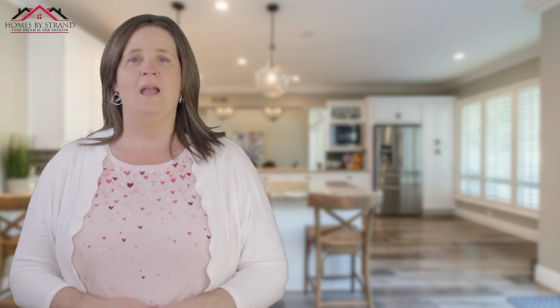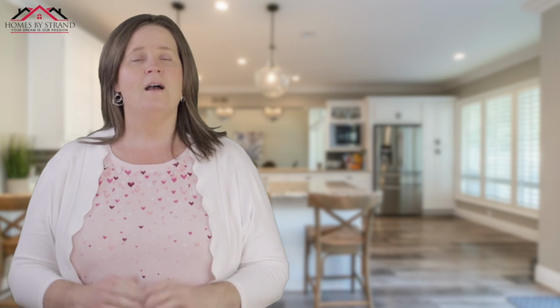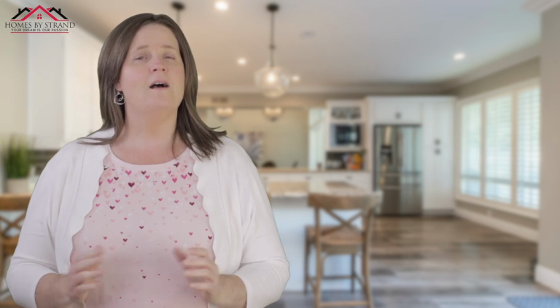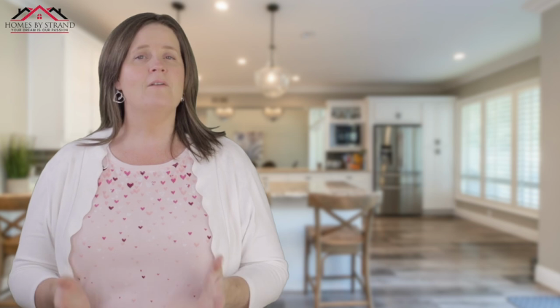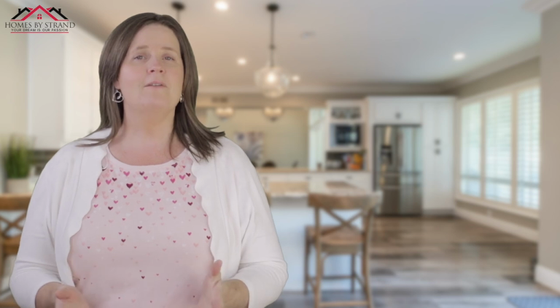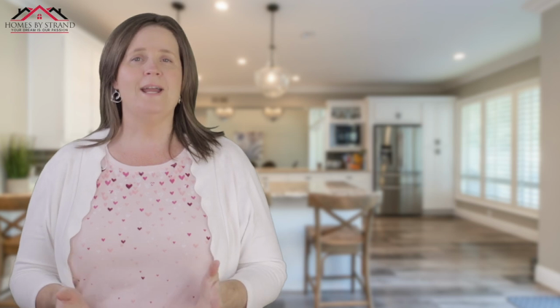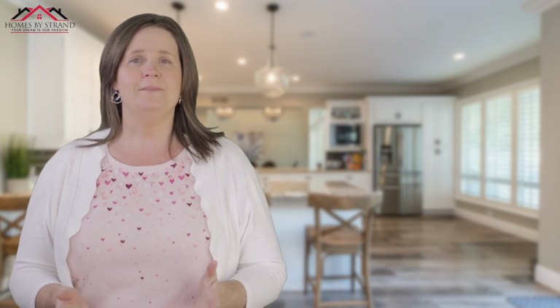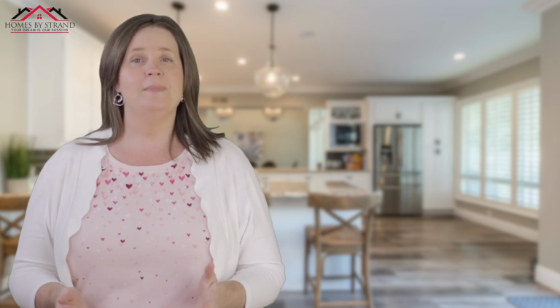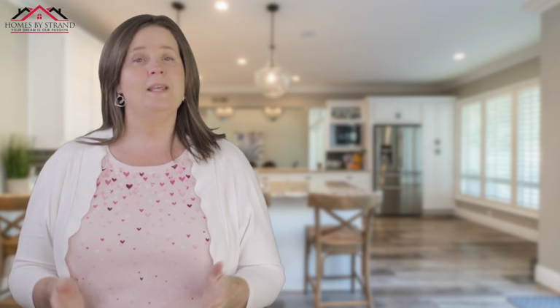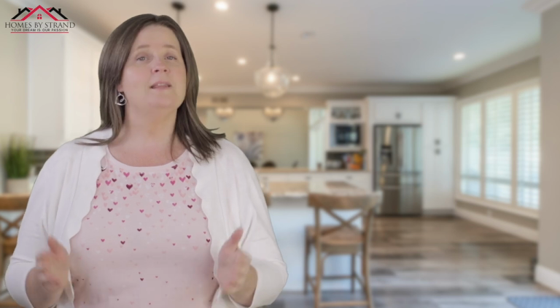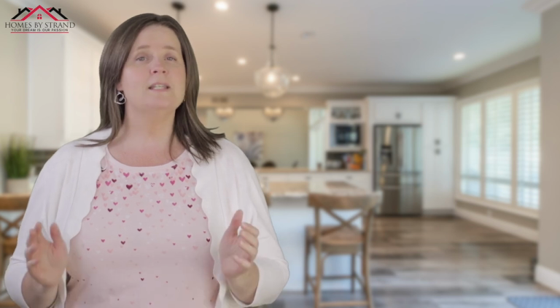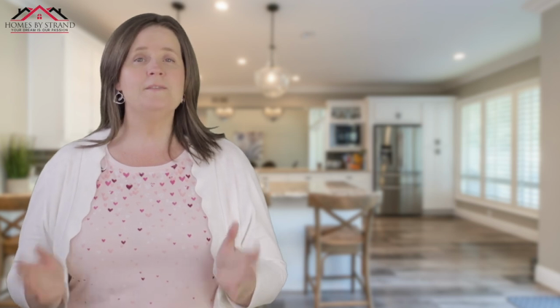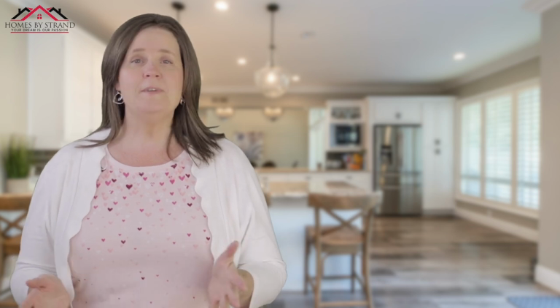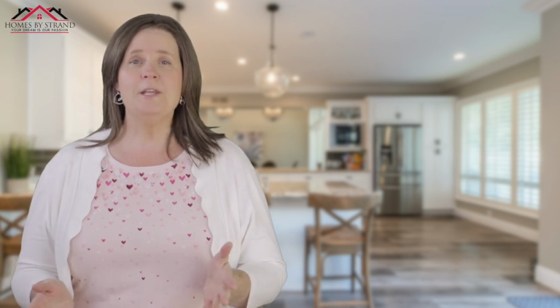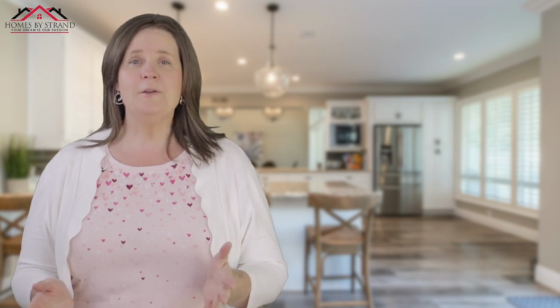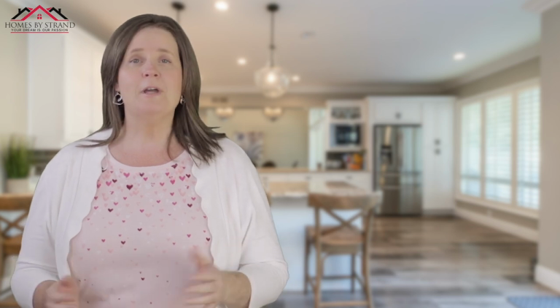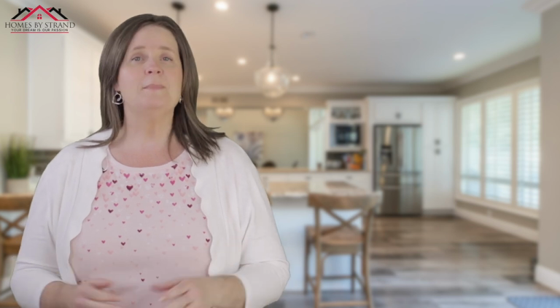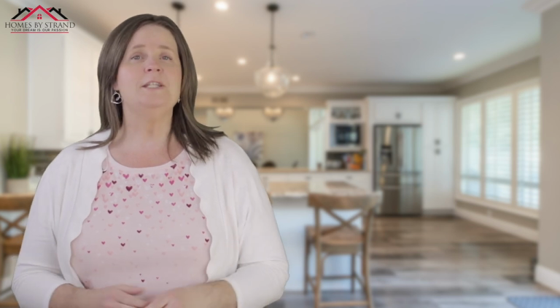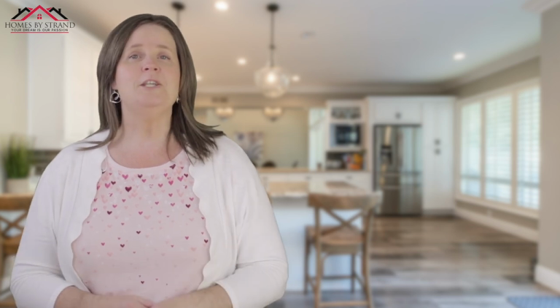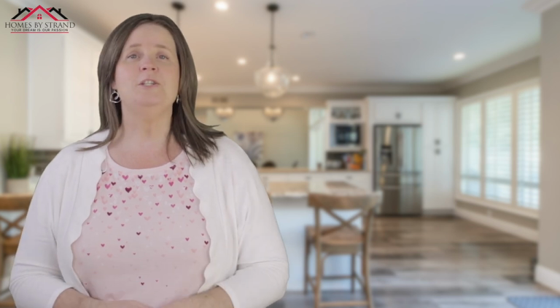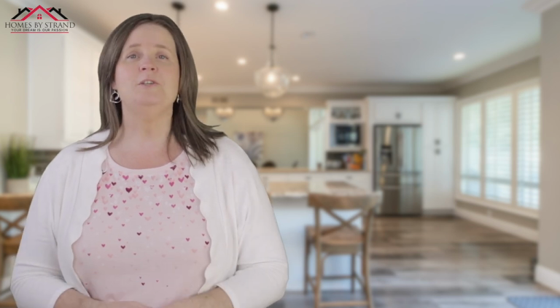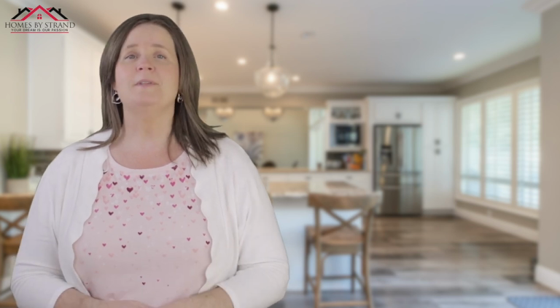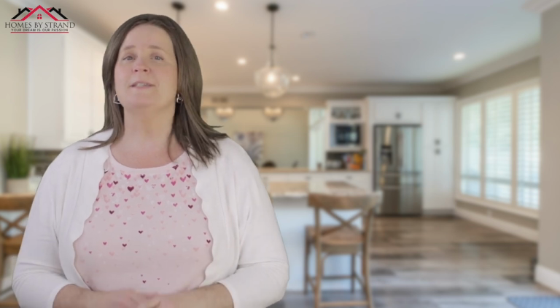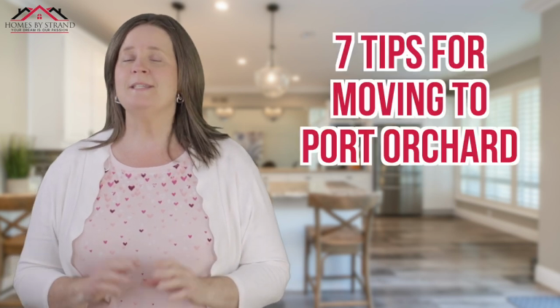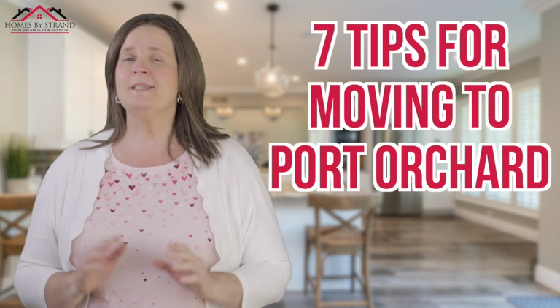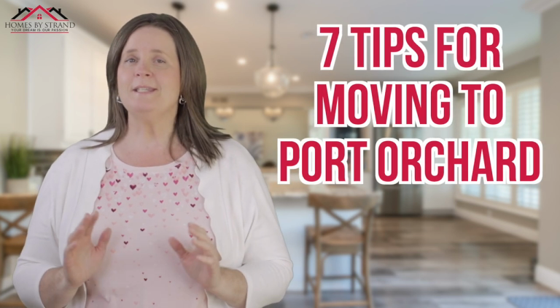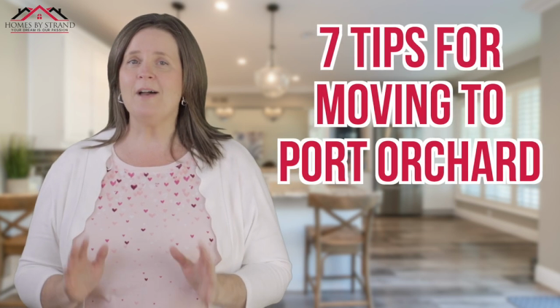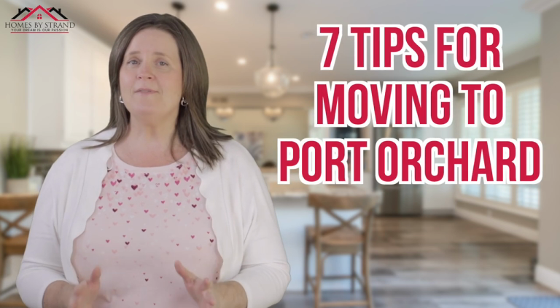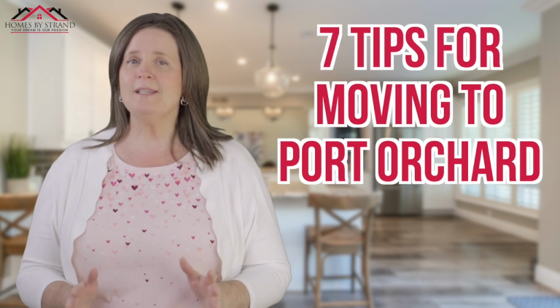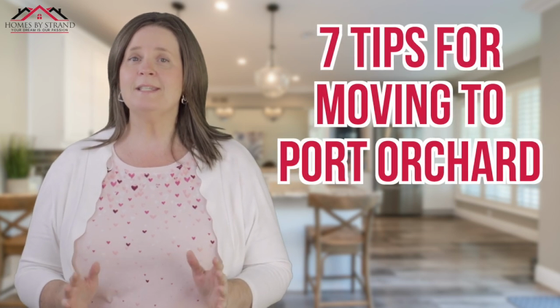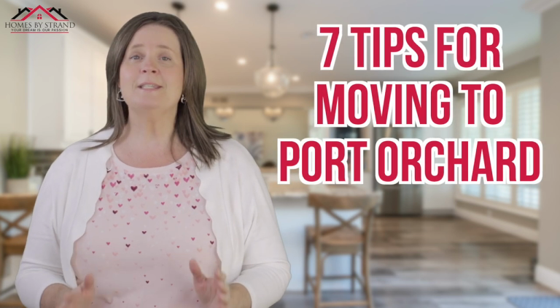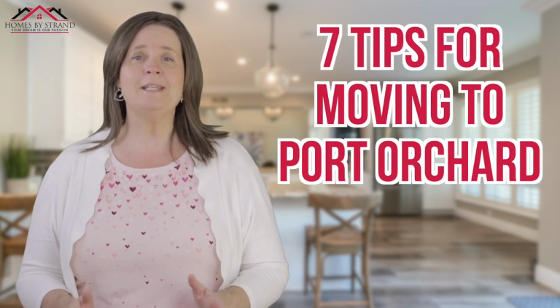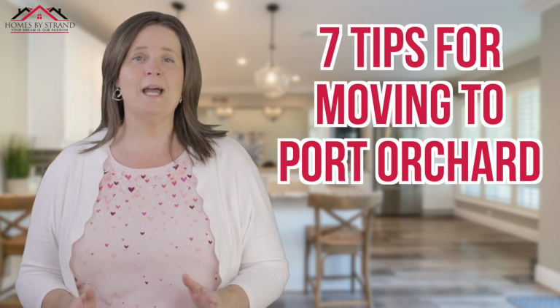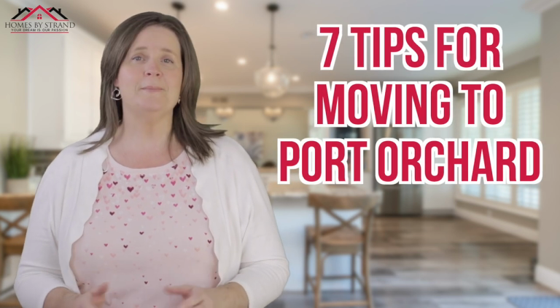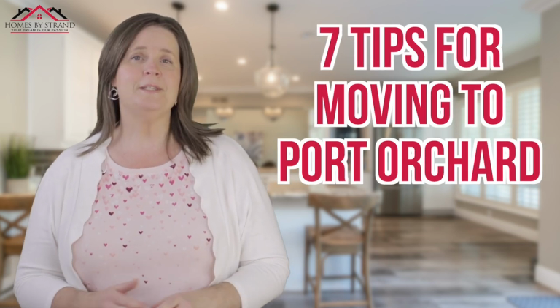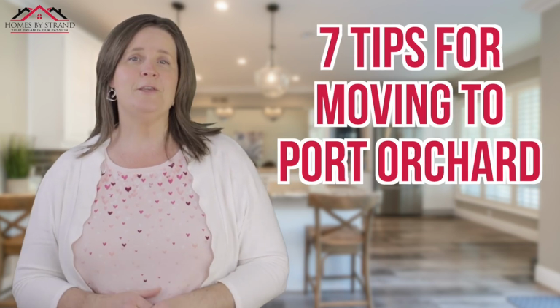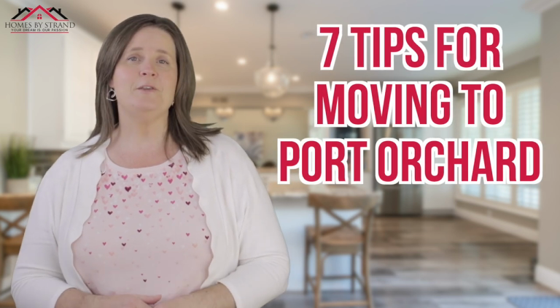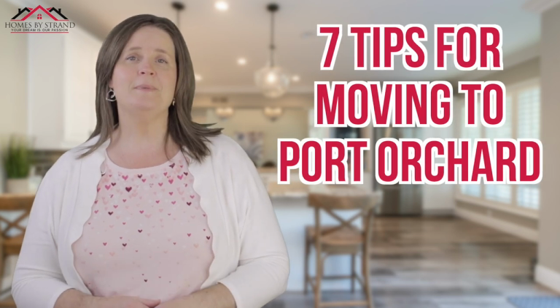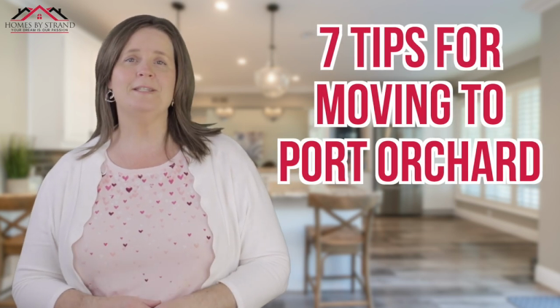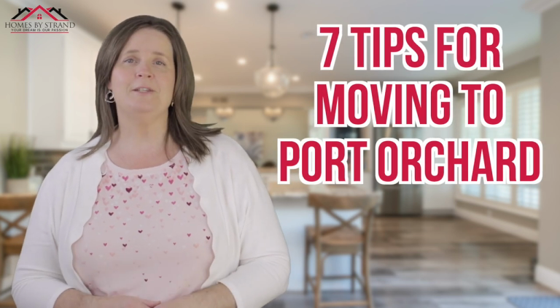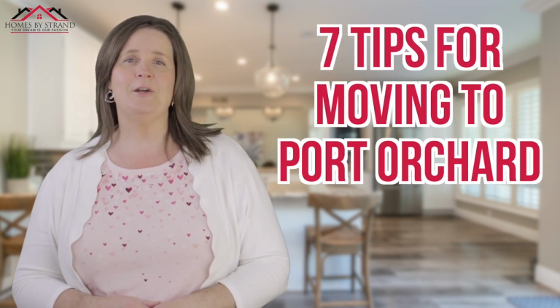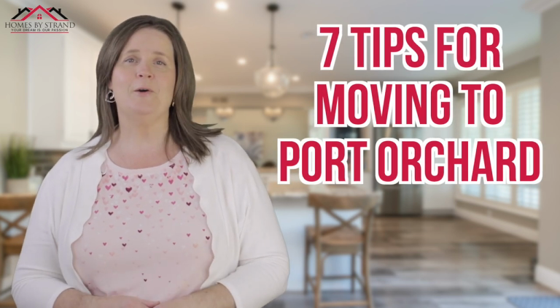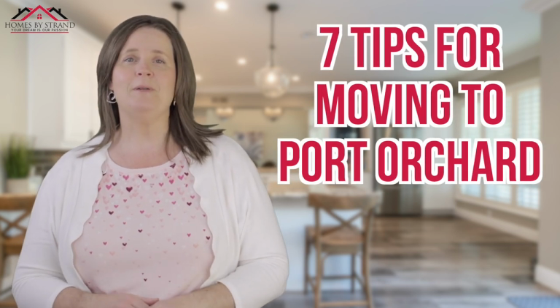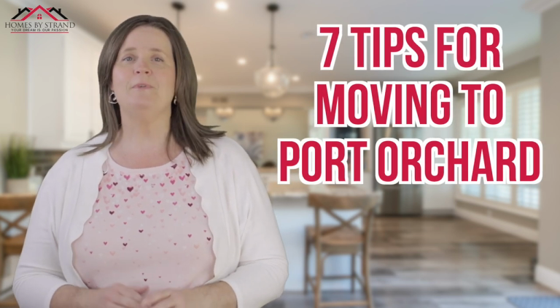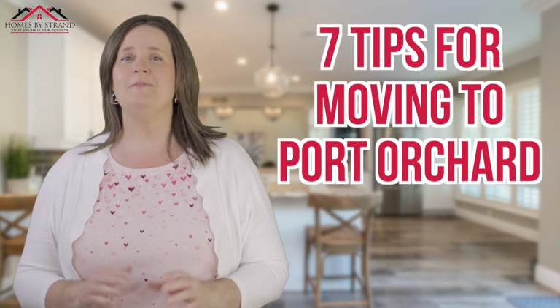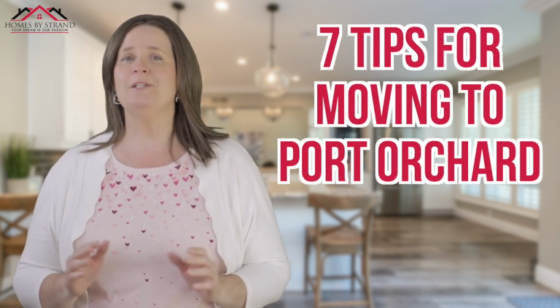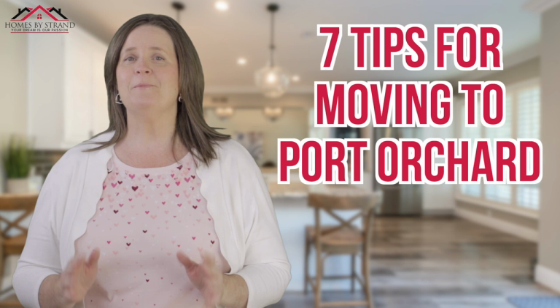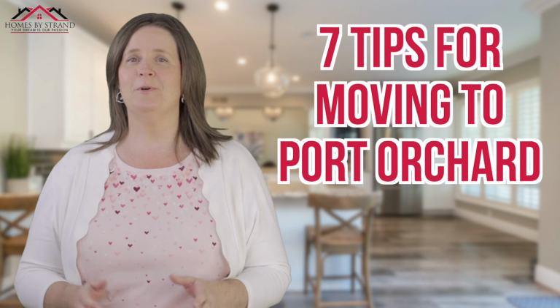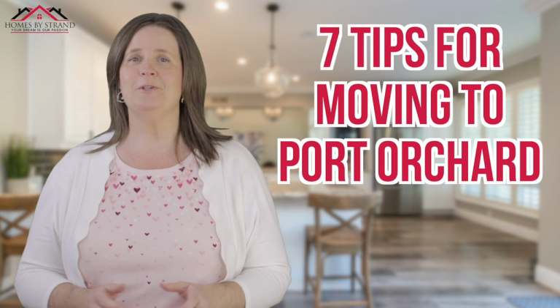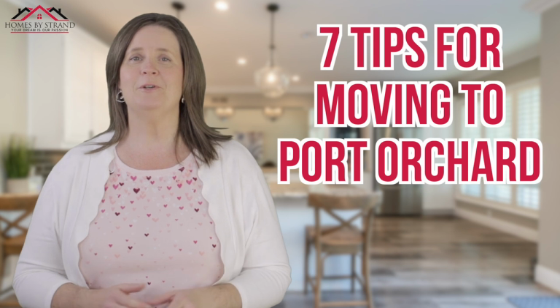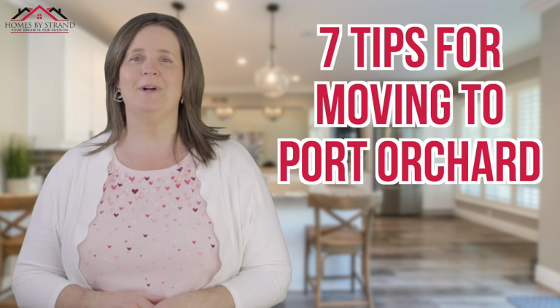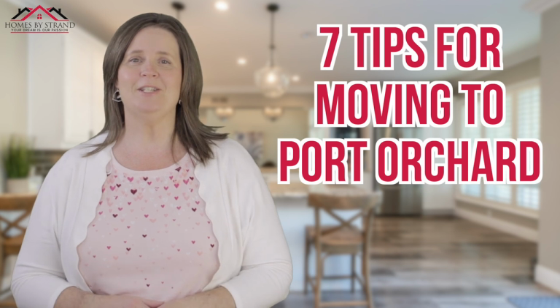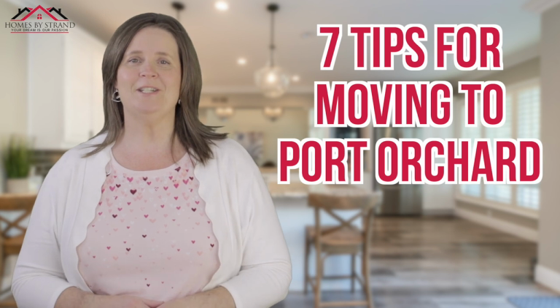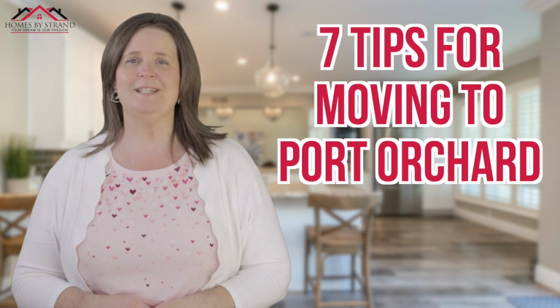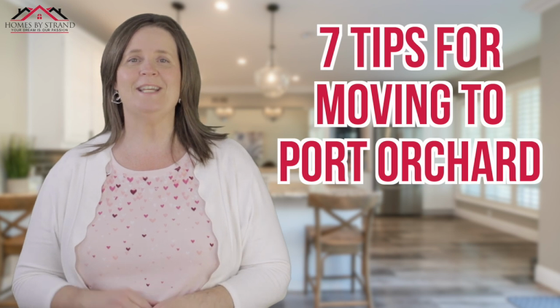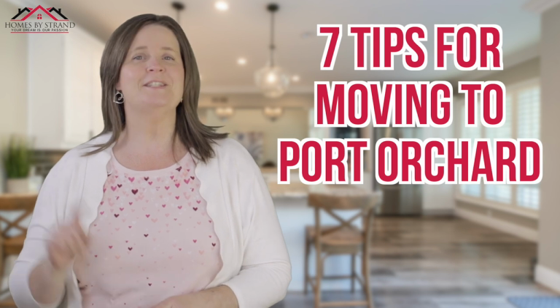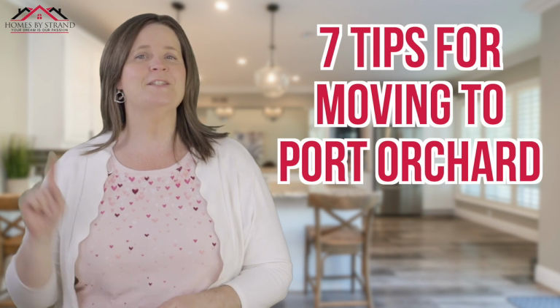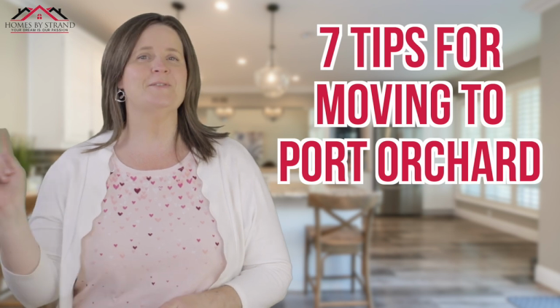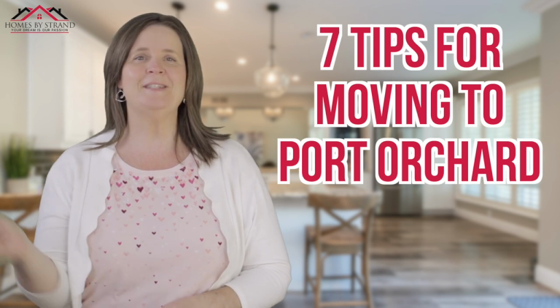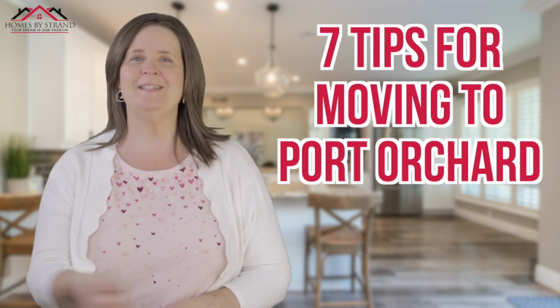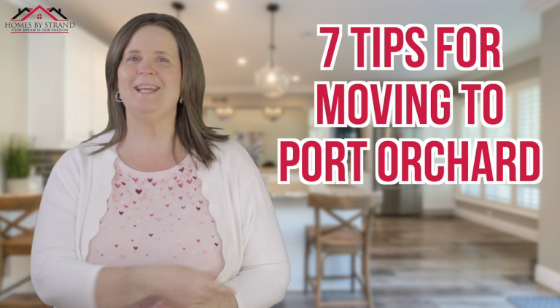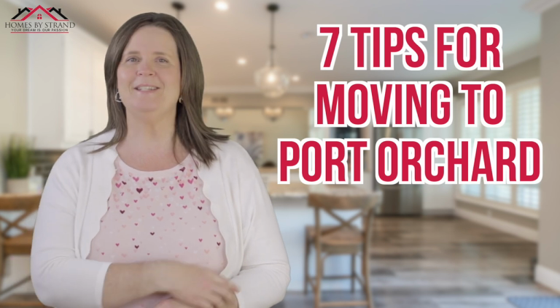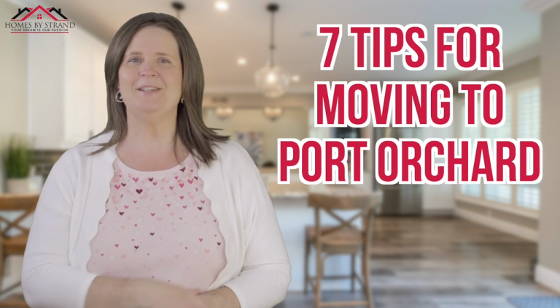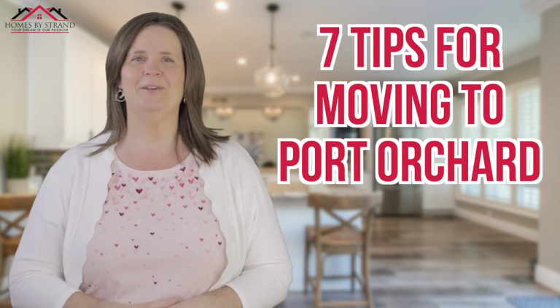In this video, I'm going to teach you the seven steps that you must know when moving to Port Orchard, Washington, so stay tuned.